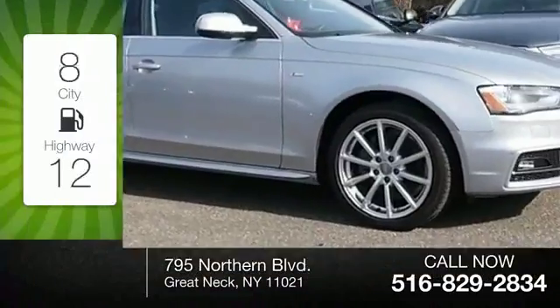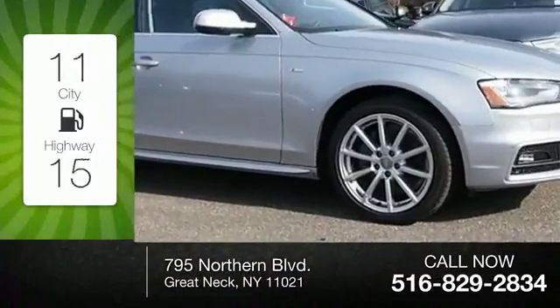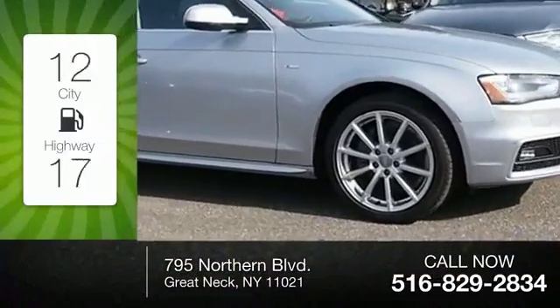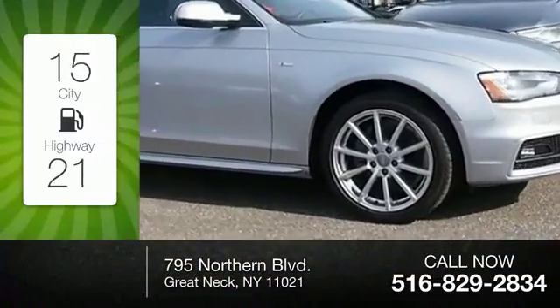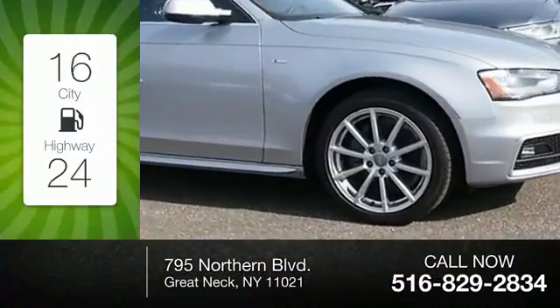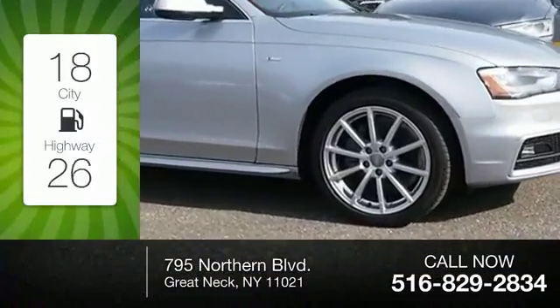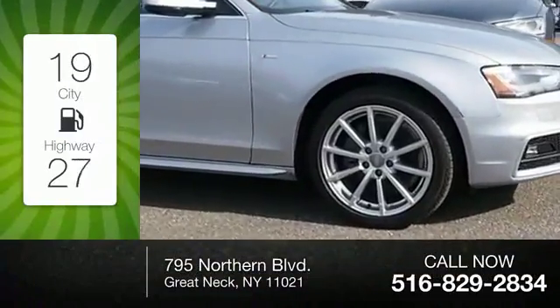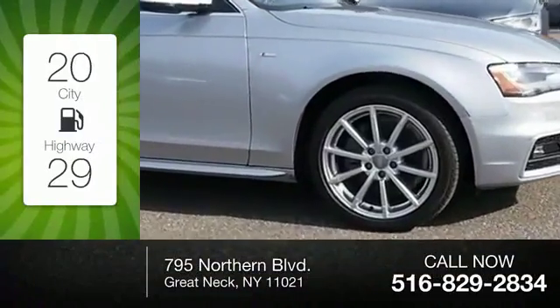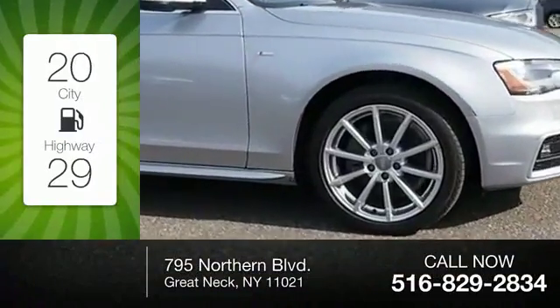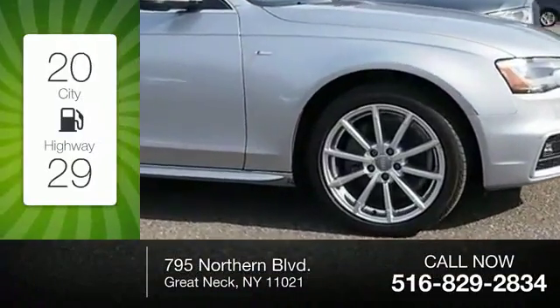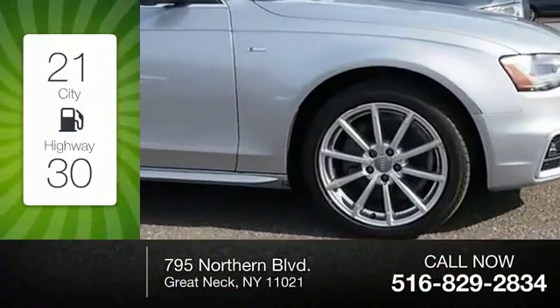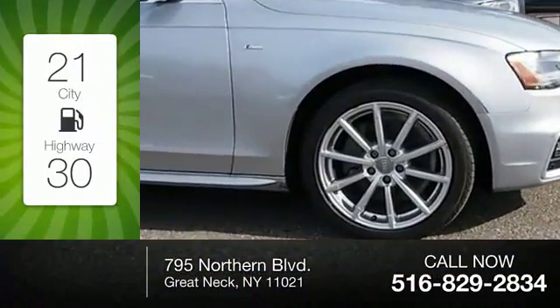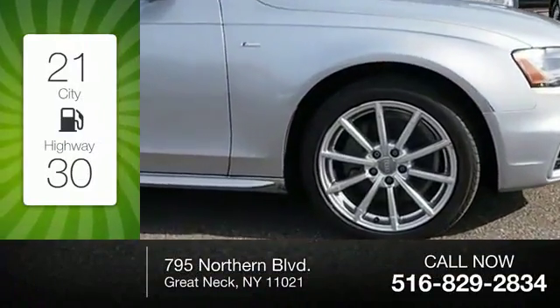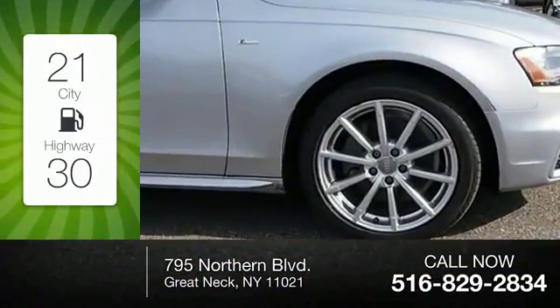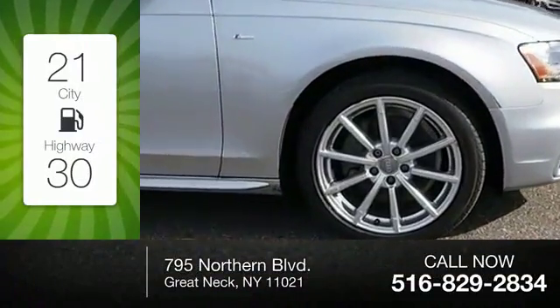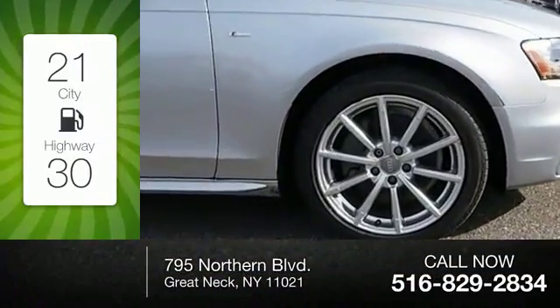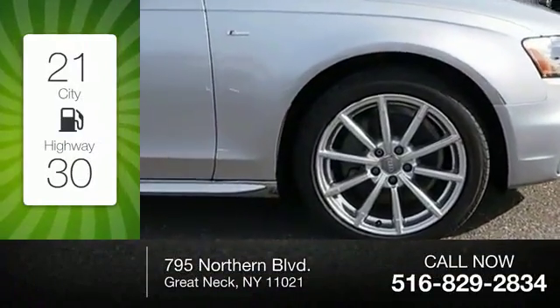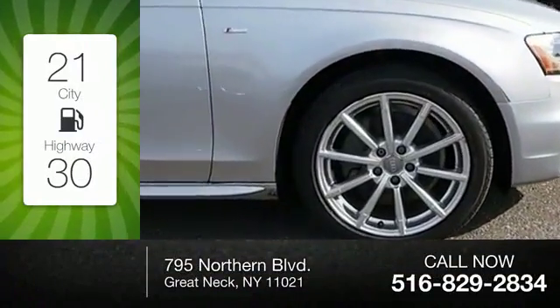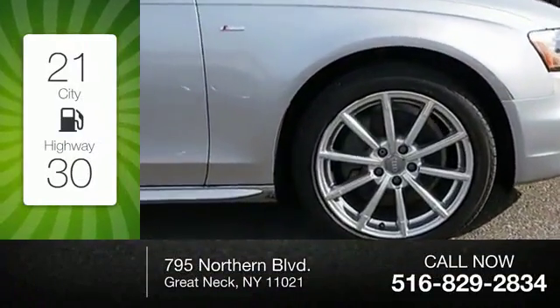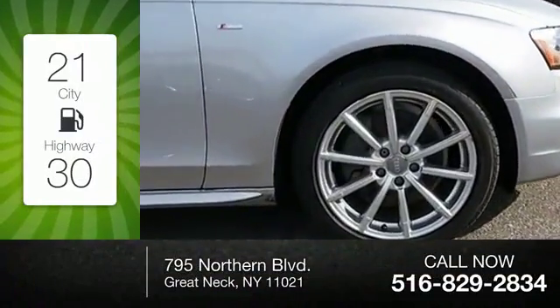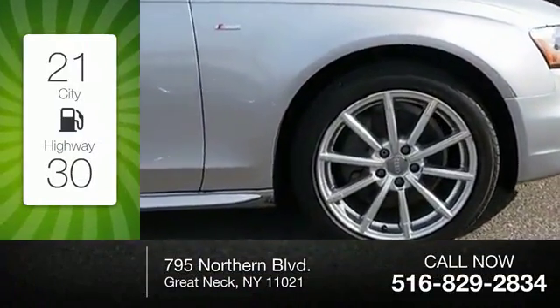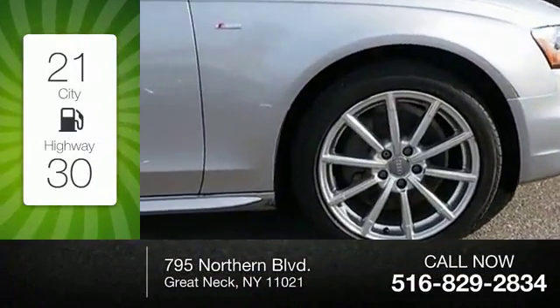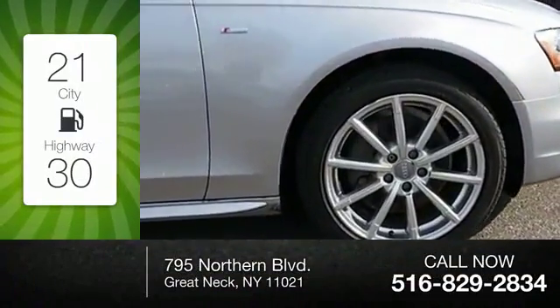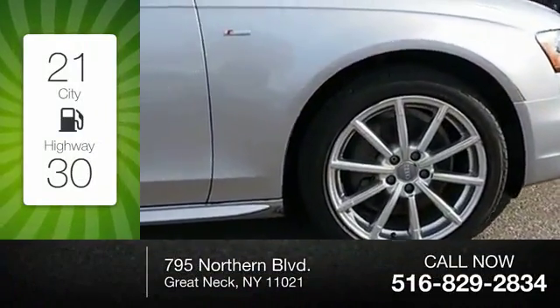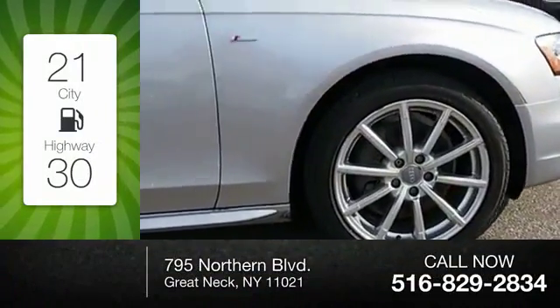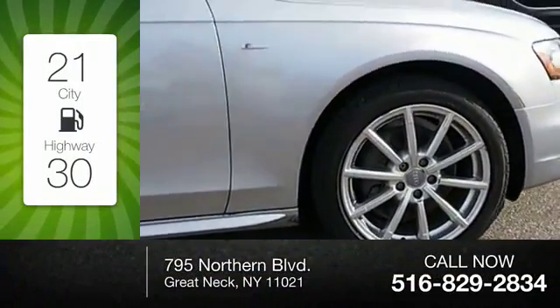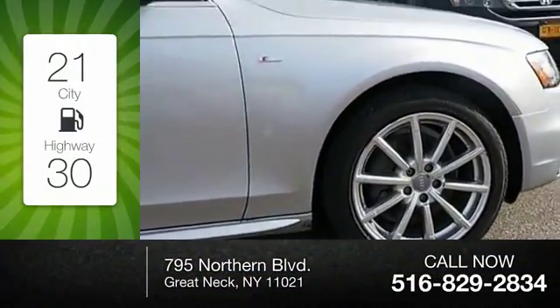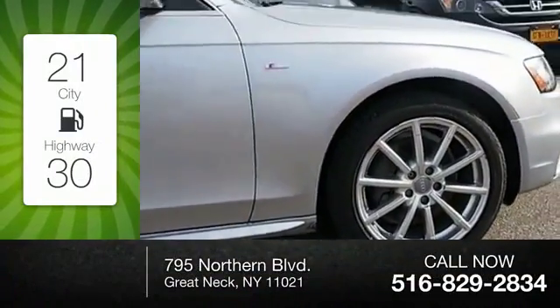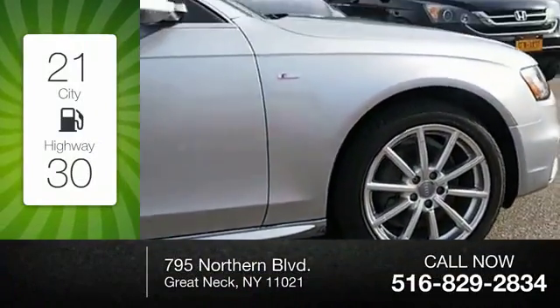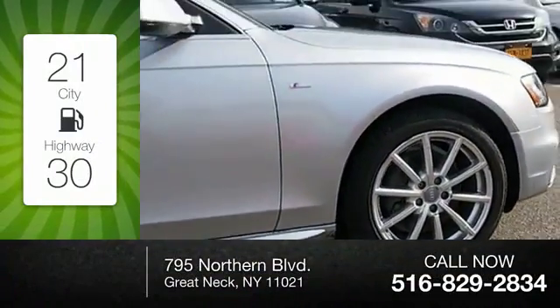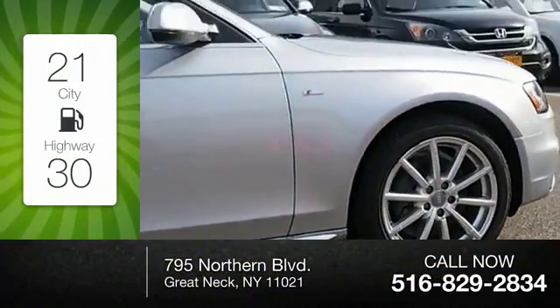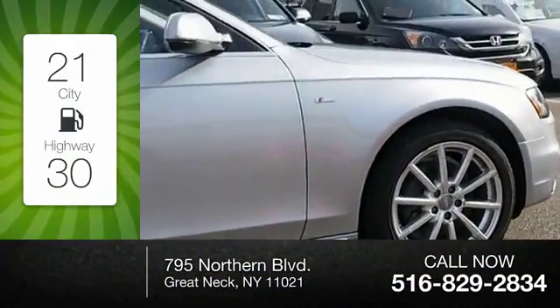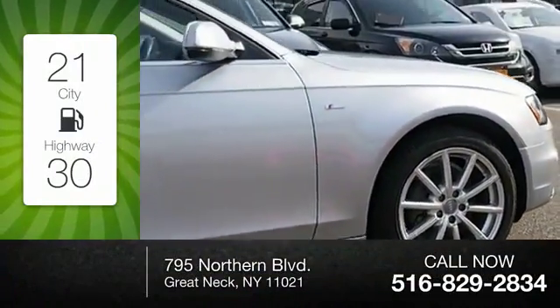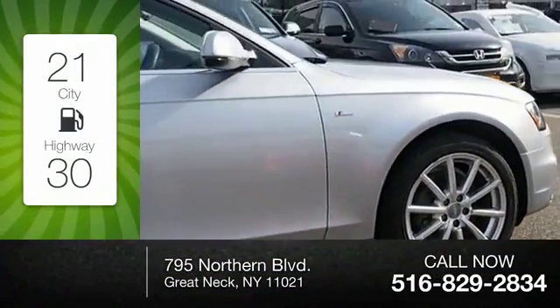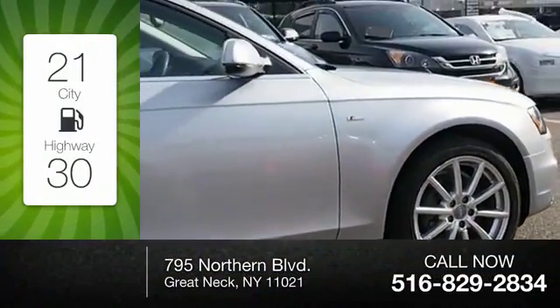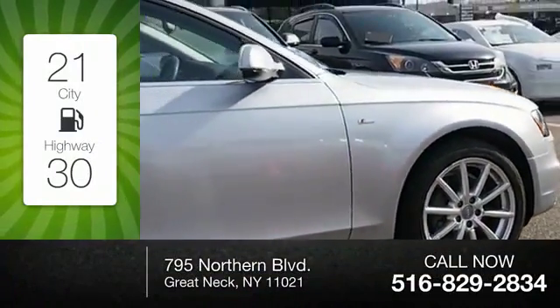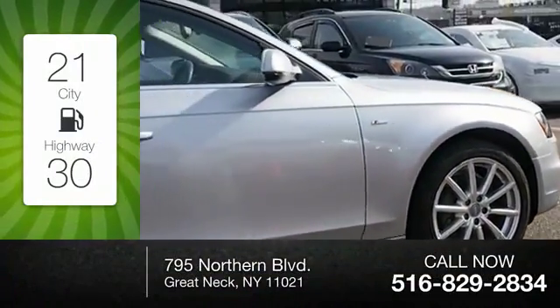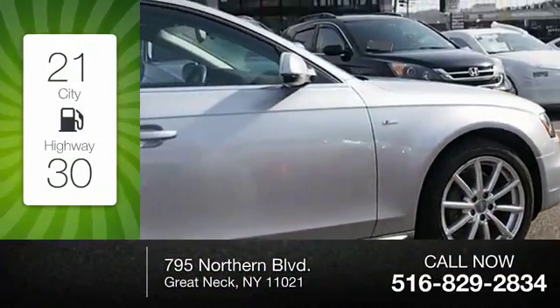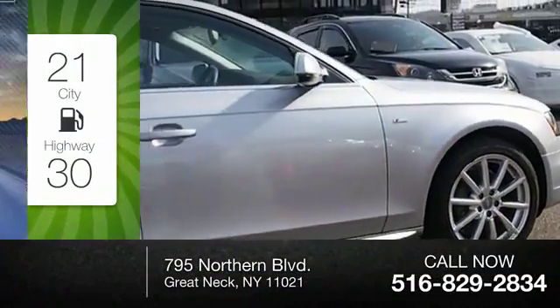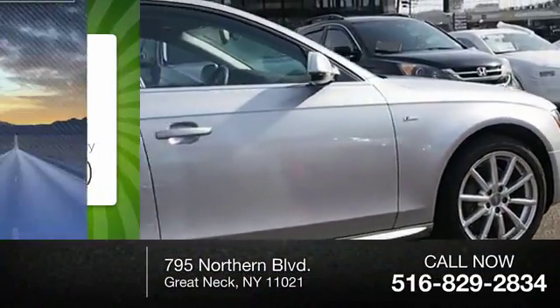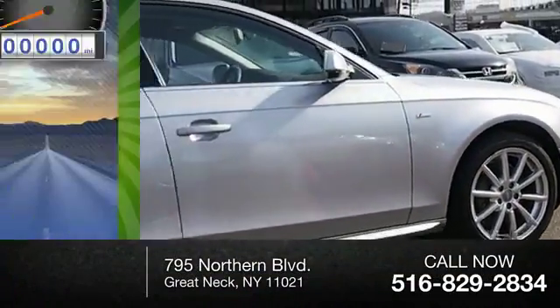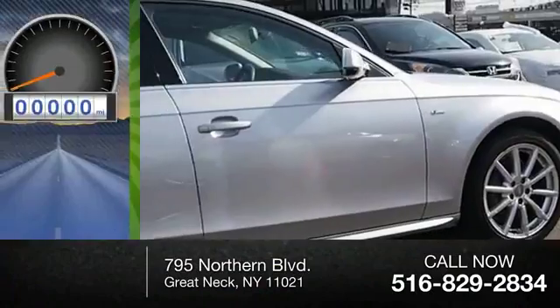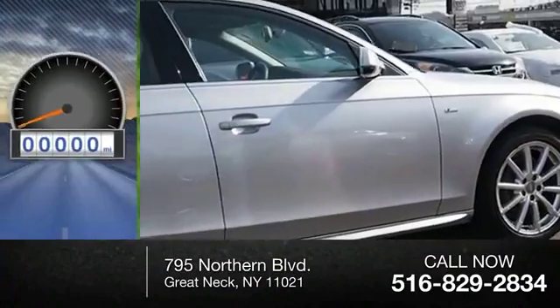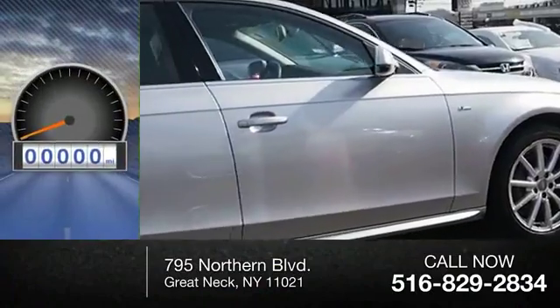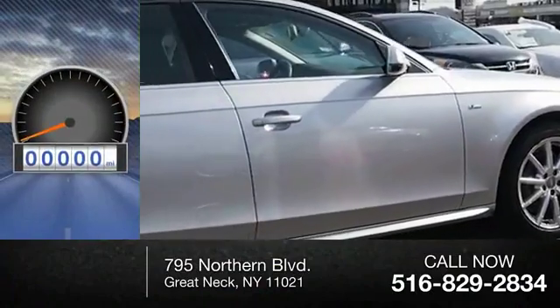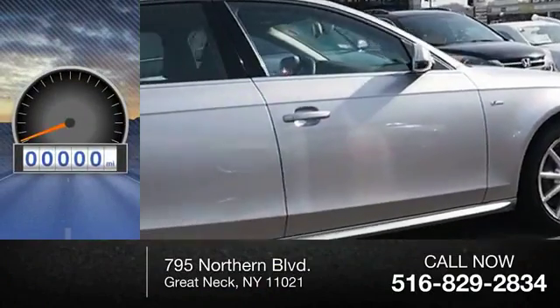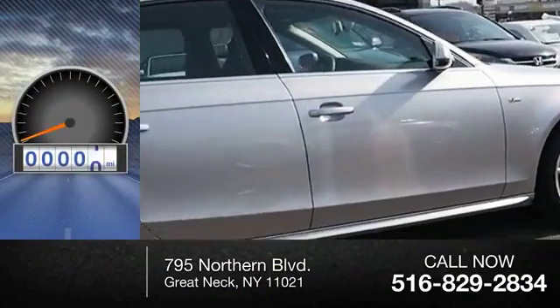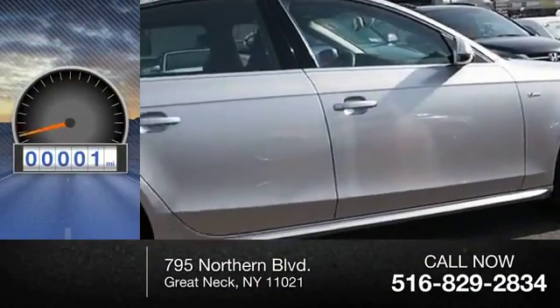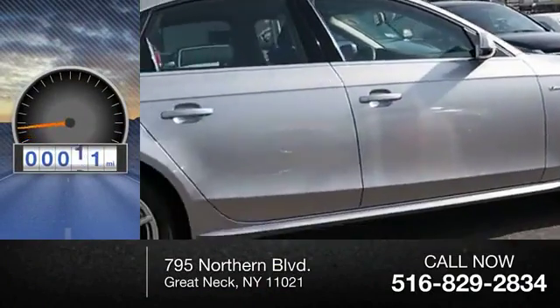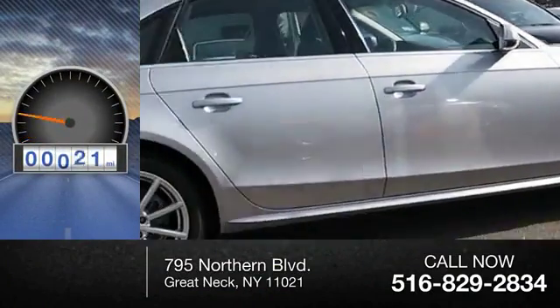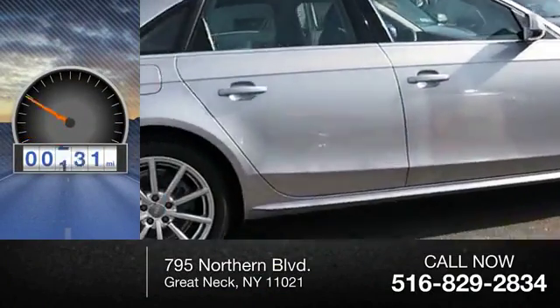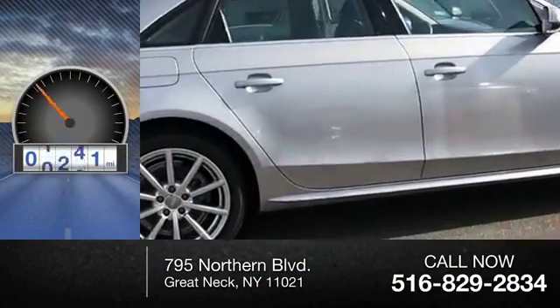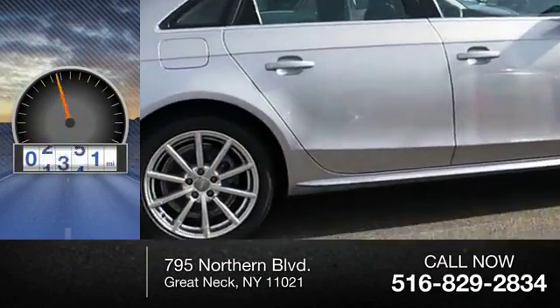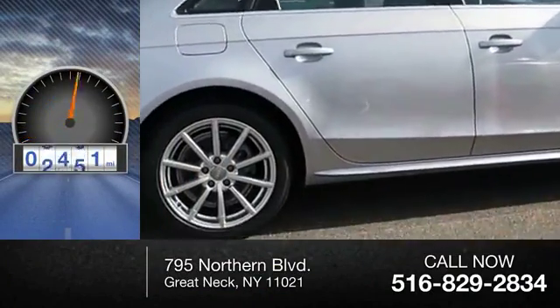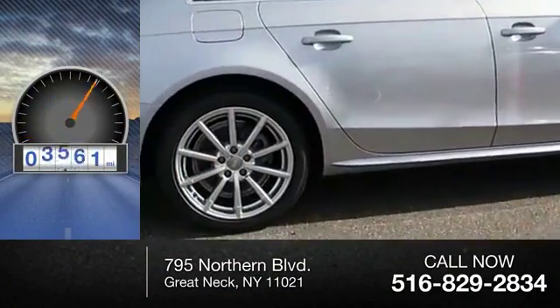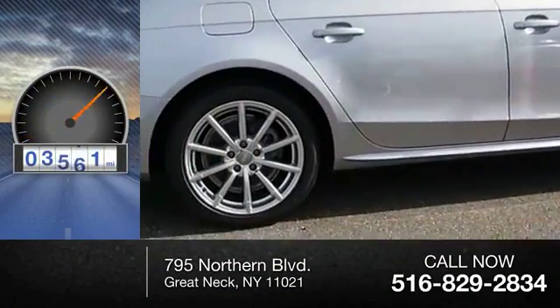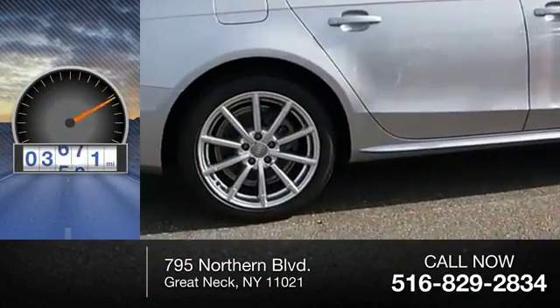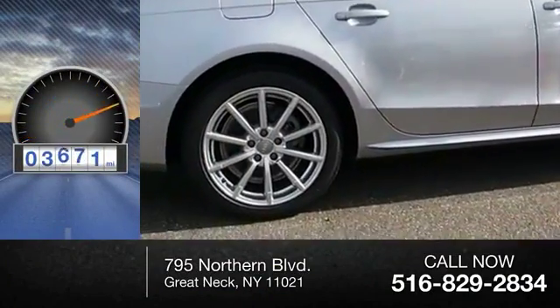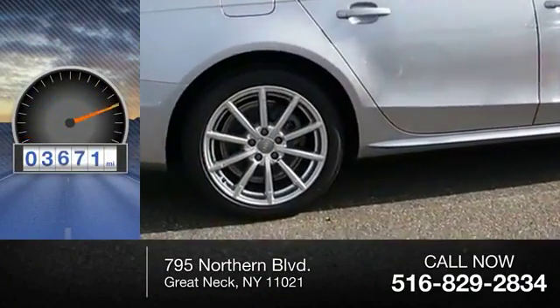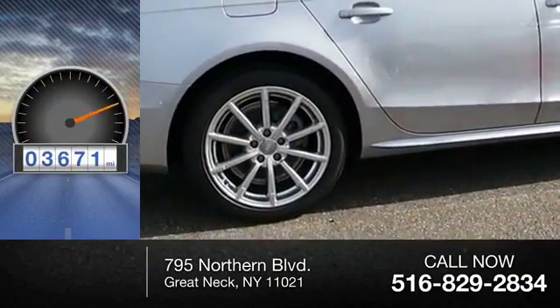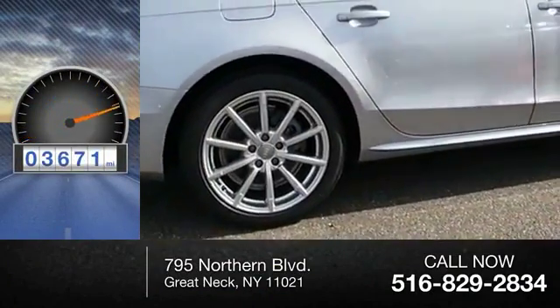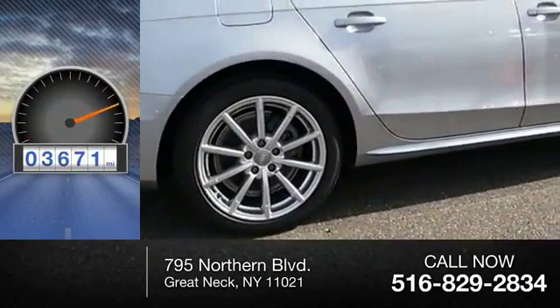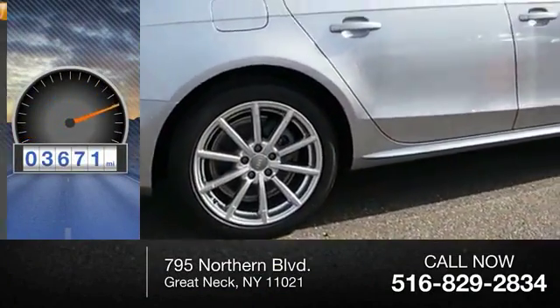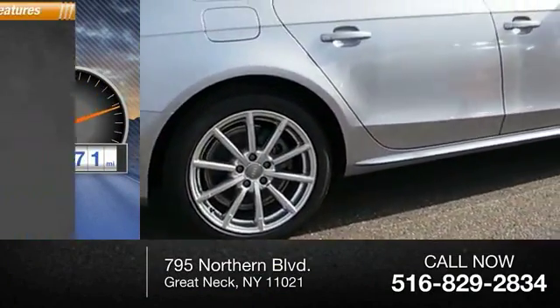Great fuel efficiency saves you money by requiring fewer trips to the gas station. This vehicle has less than 4,000 miles.